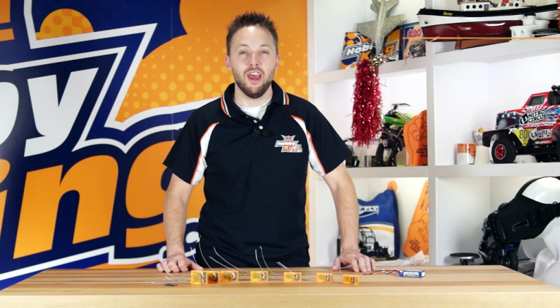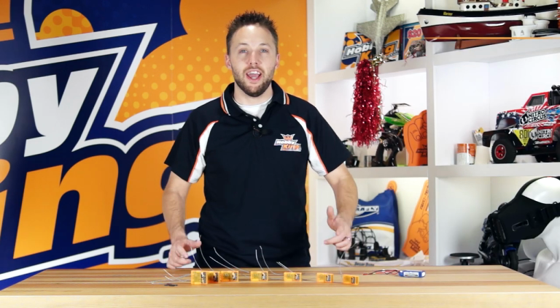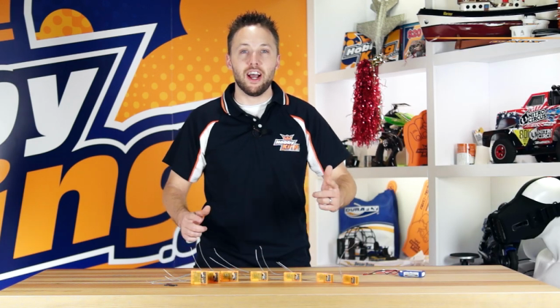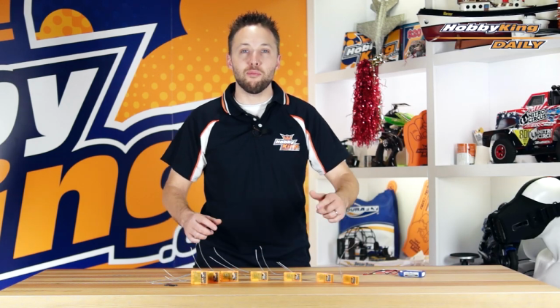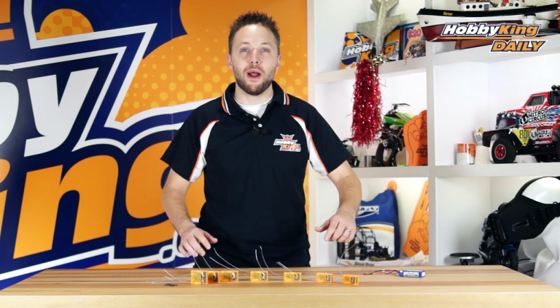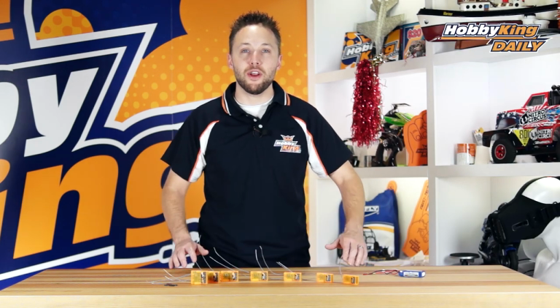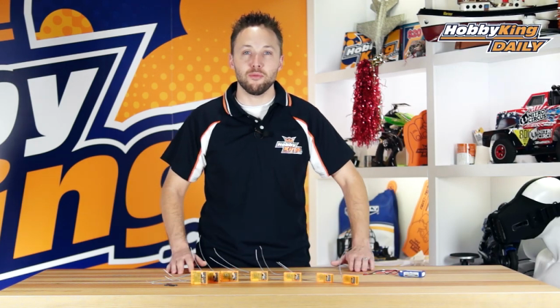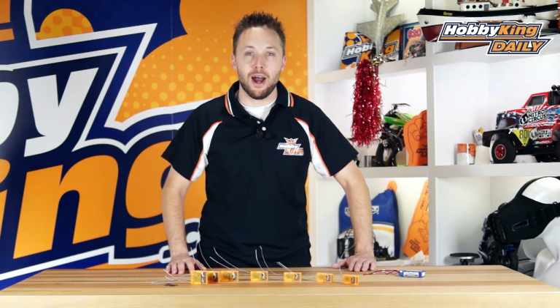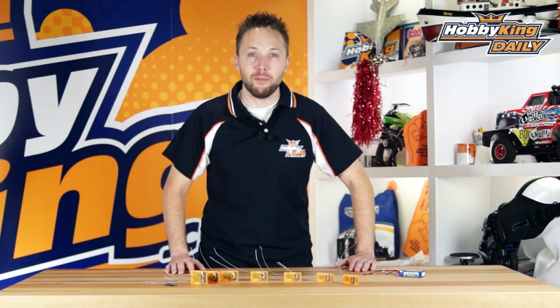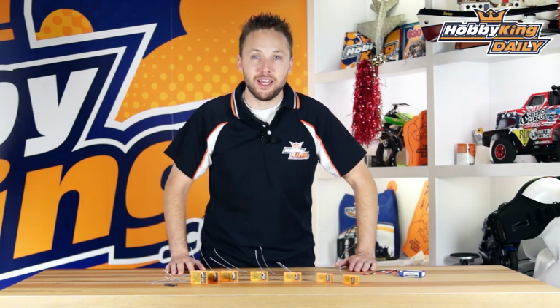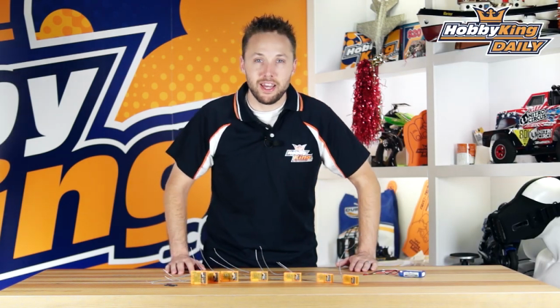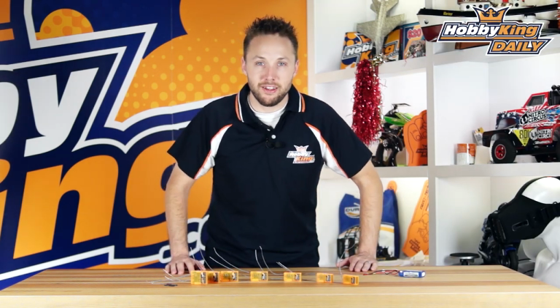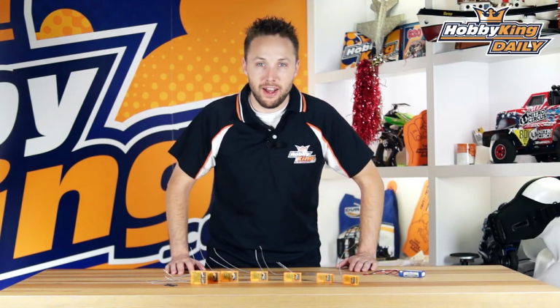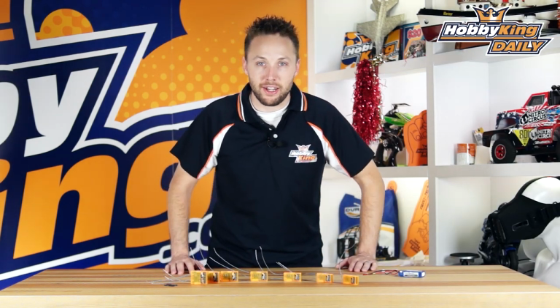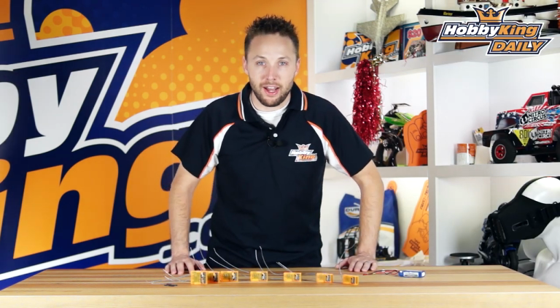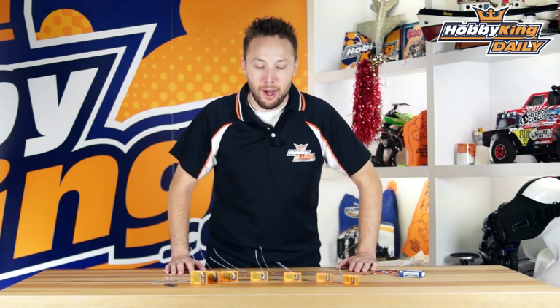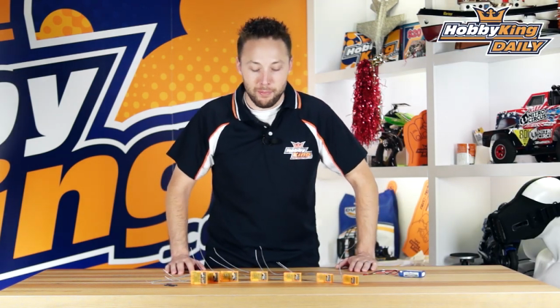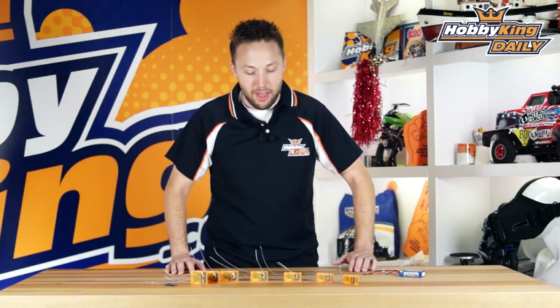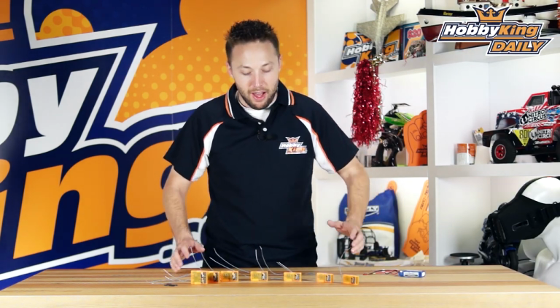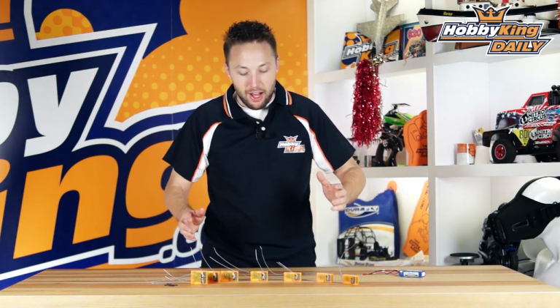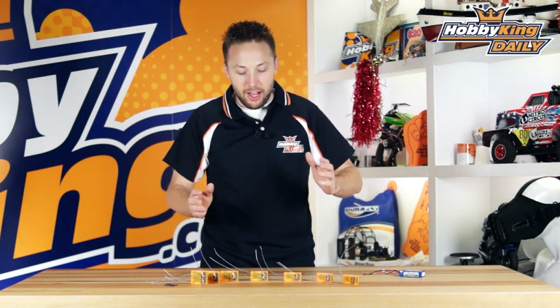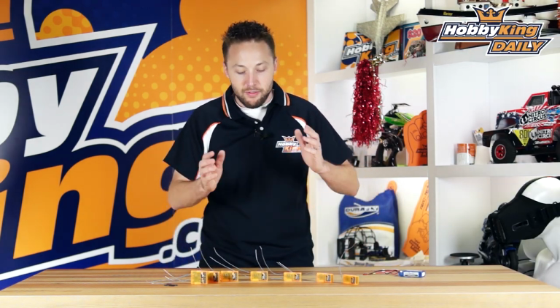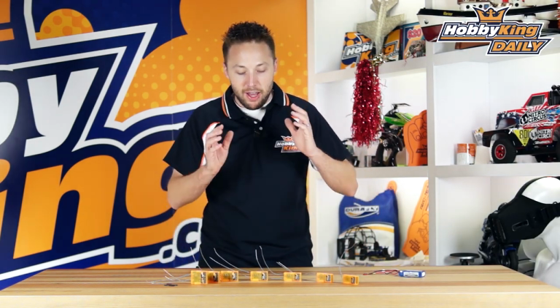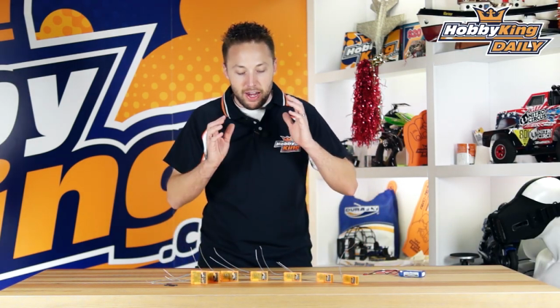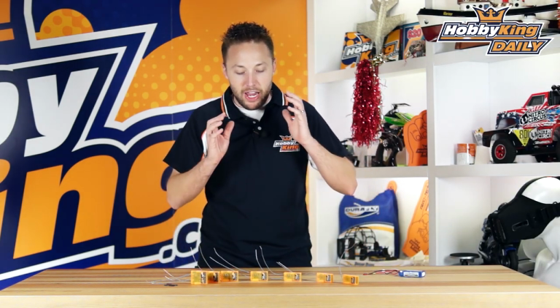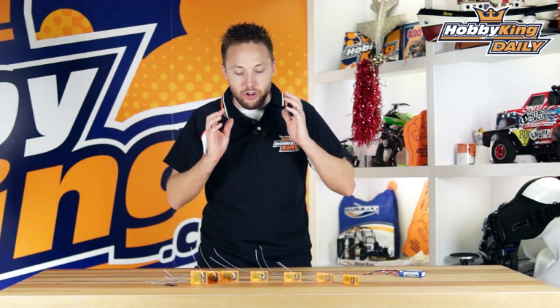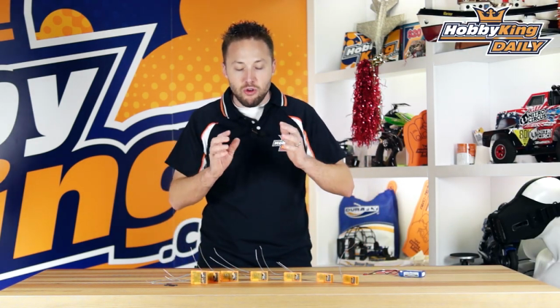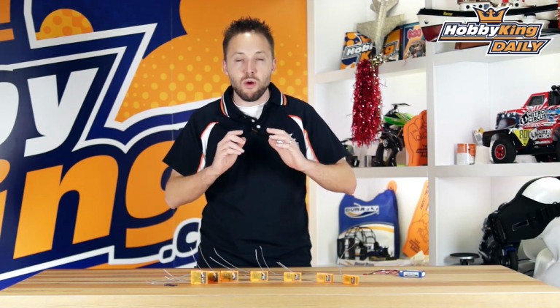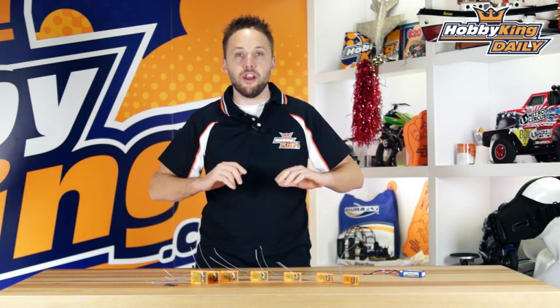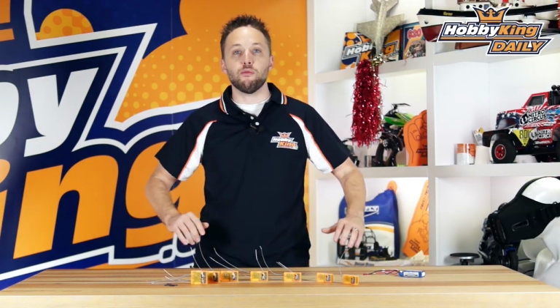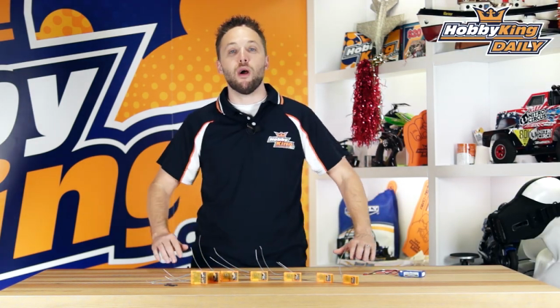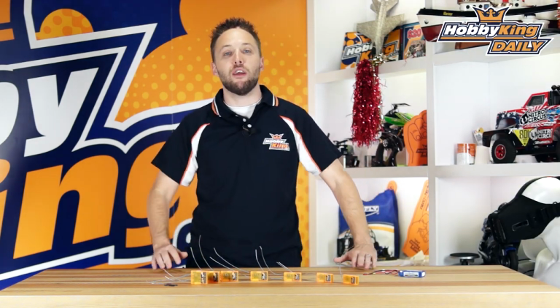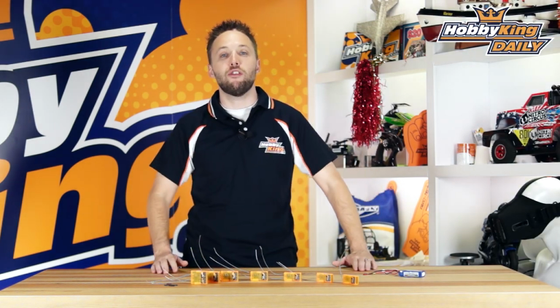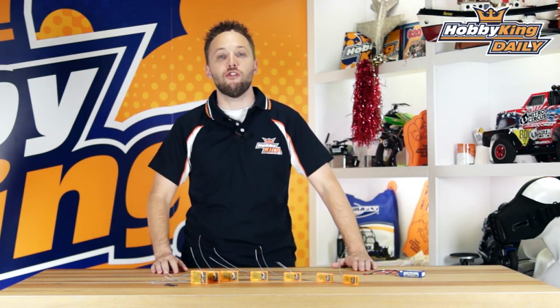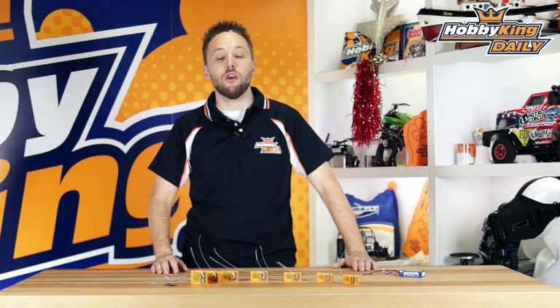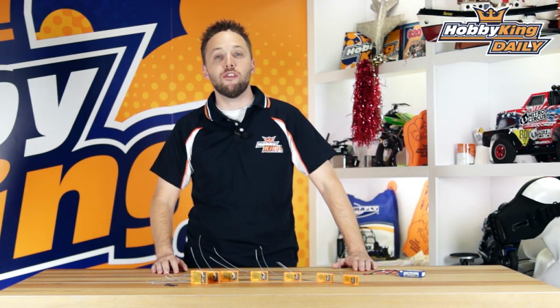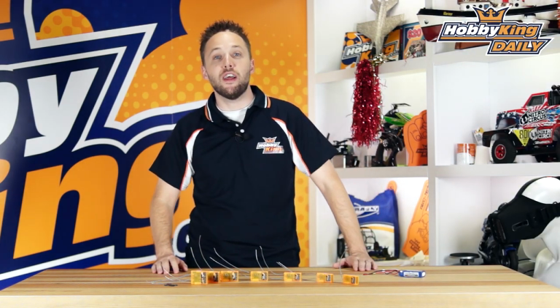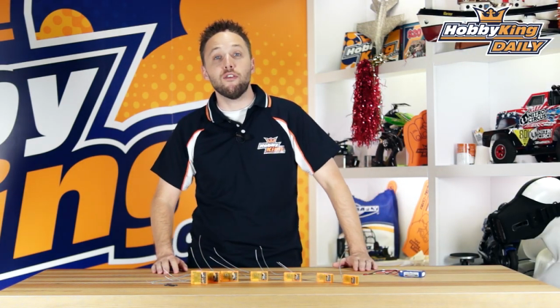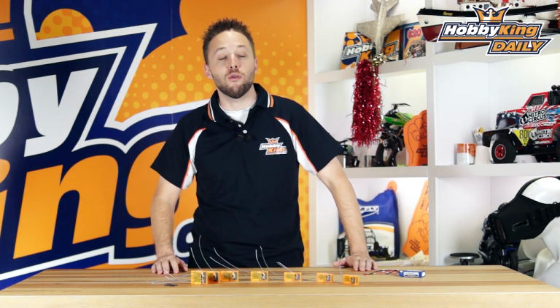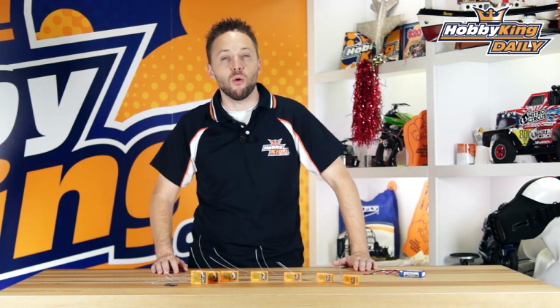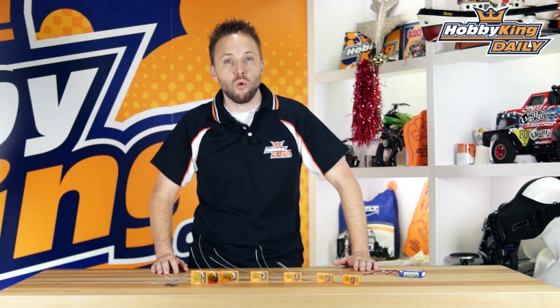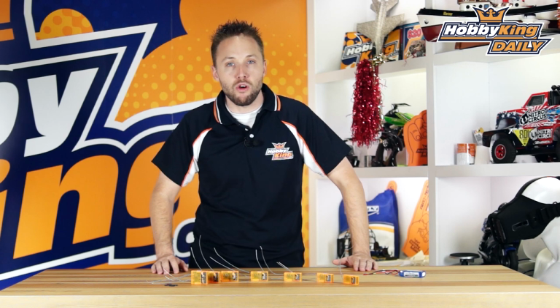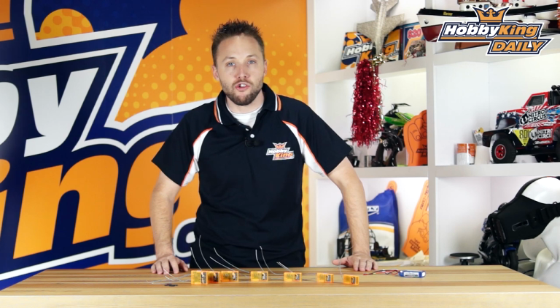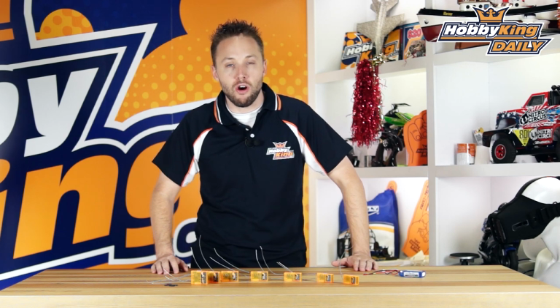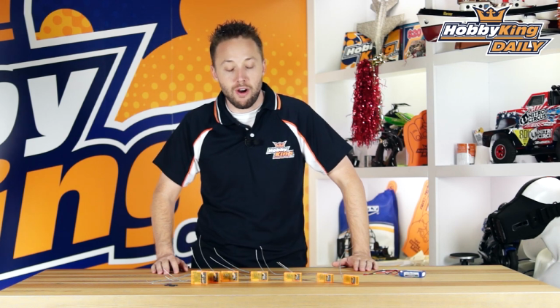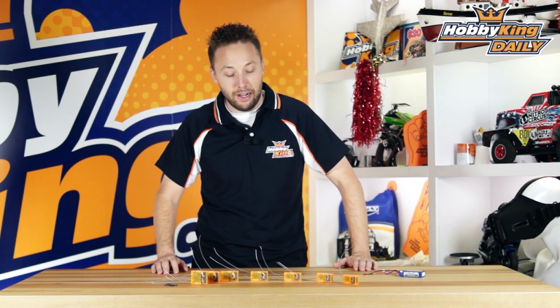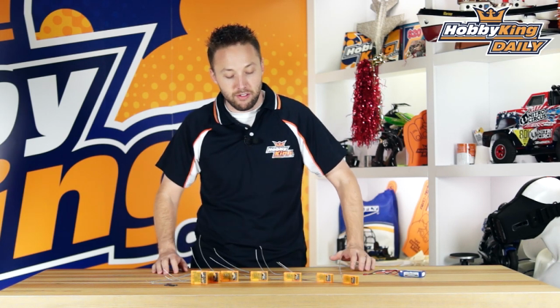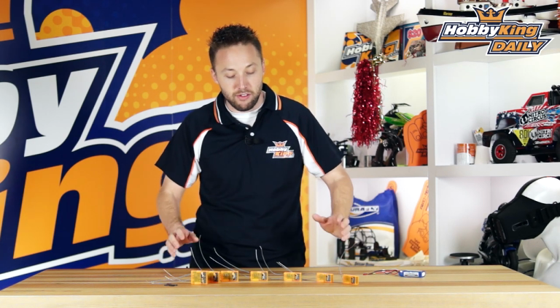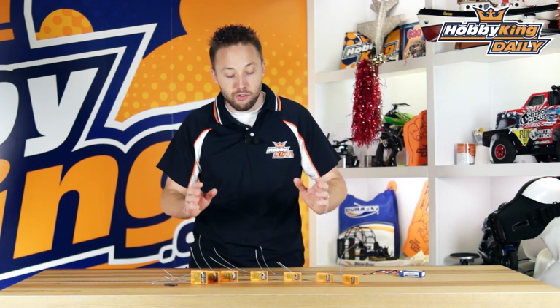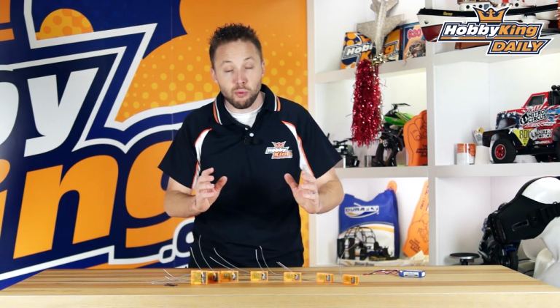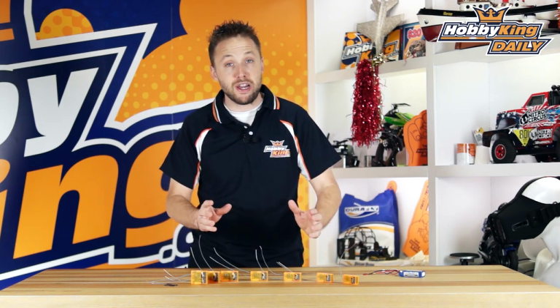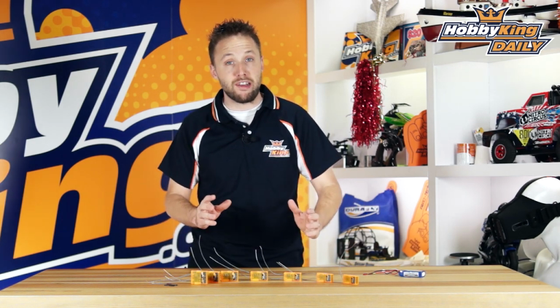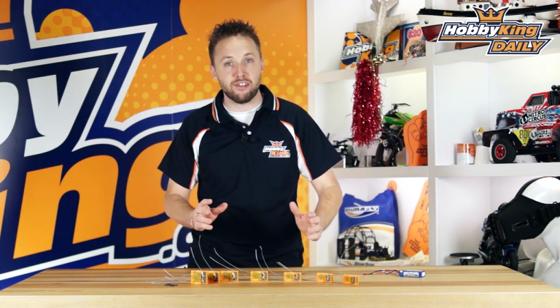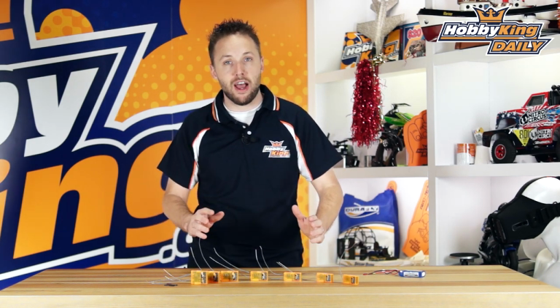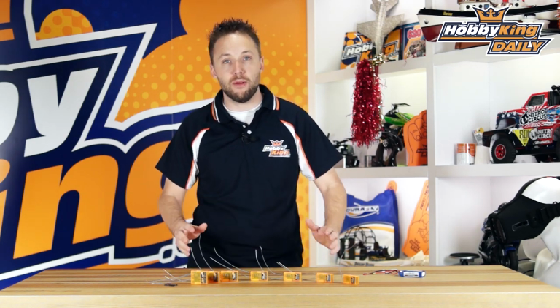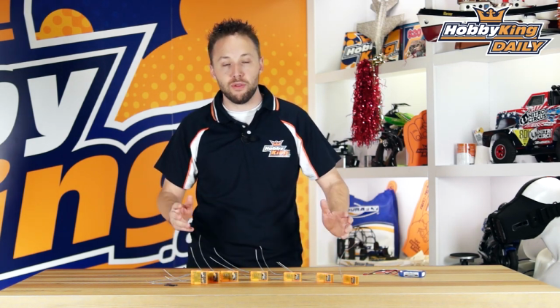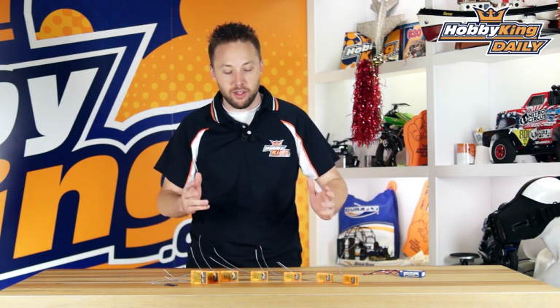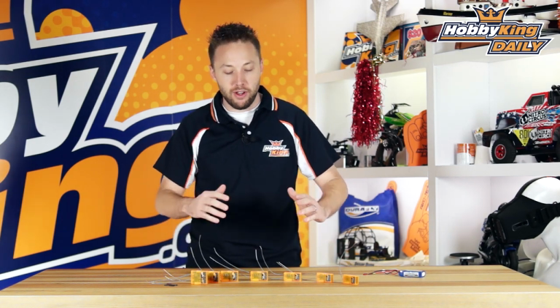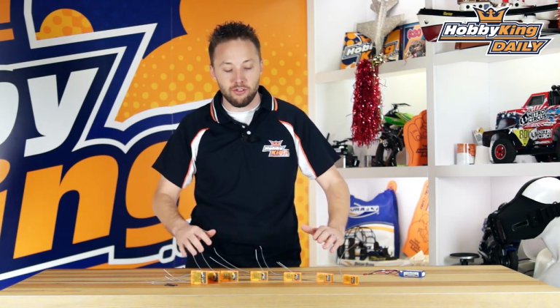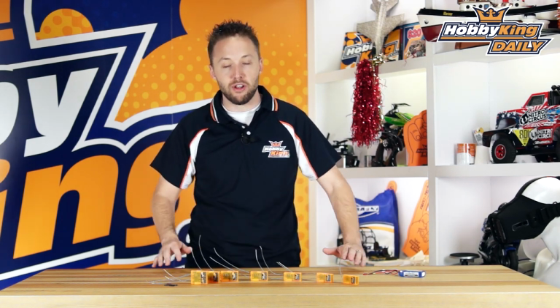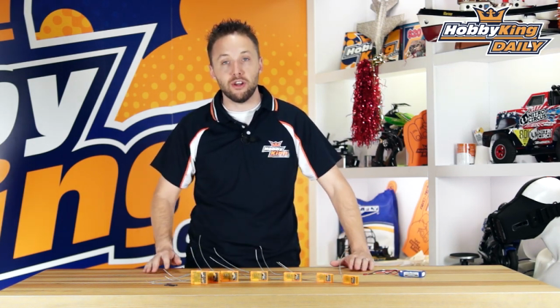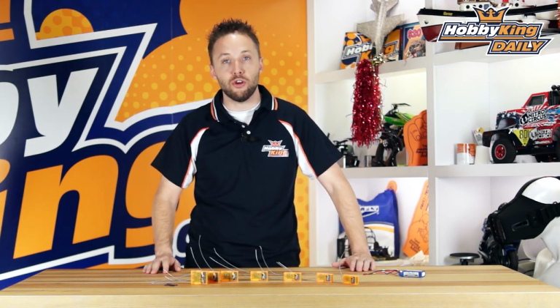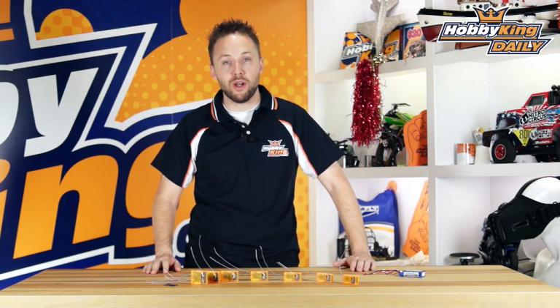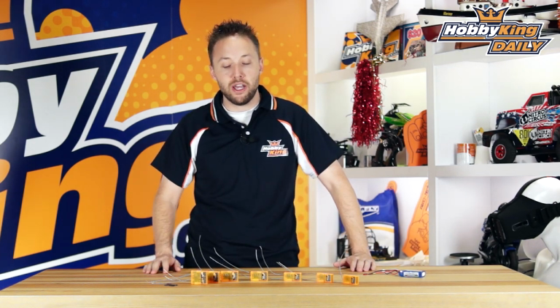Hey guys, Byron here from HobbyKing.com. I've got a new range of products to show you today from Orange RX and this is pretty exciting. We think you guys are going to agree.